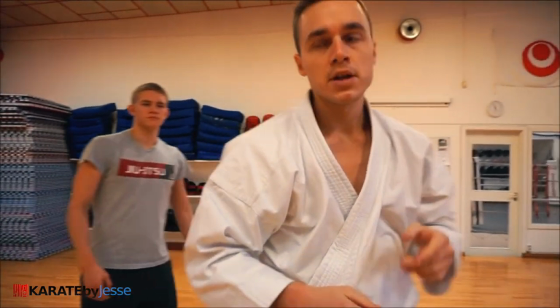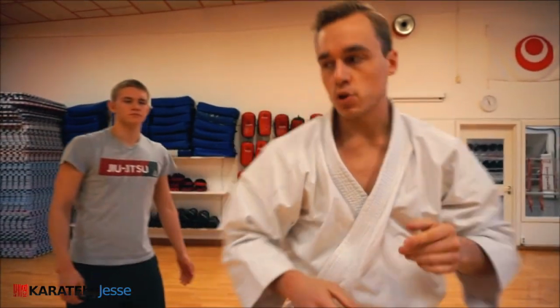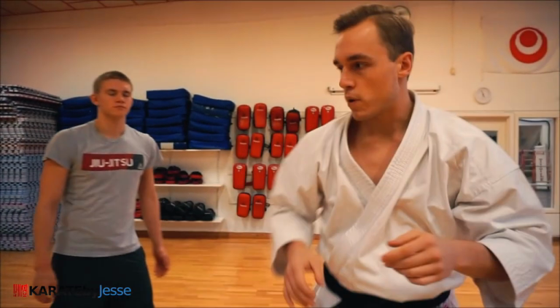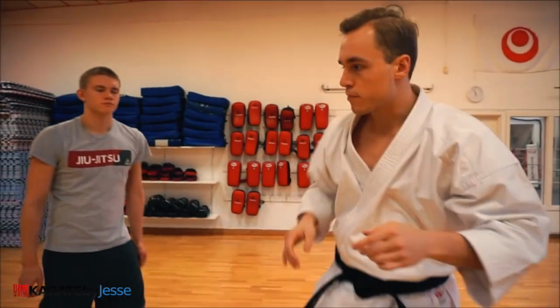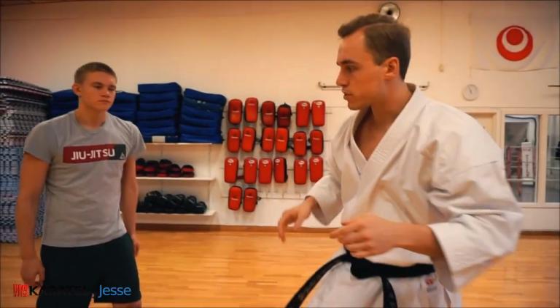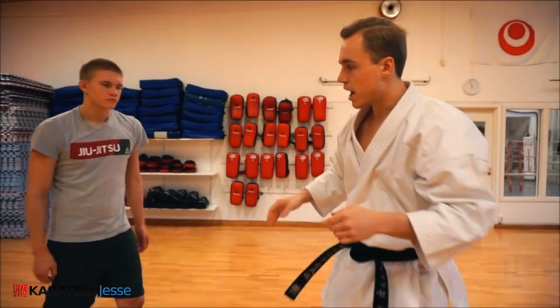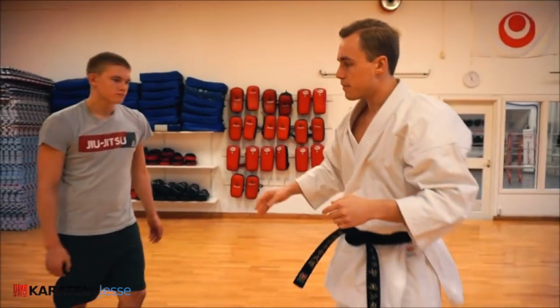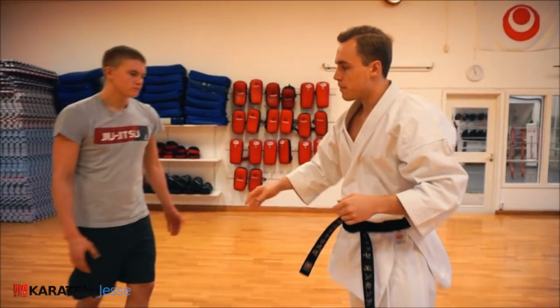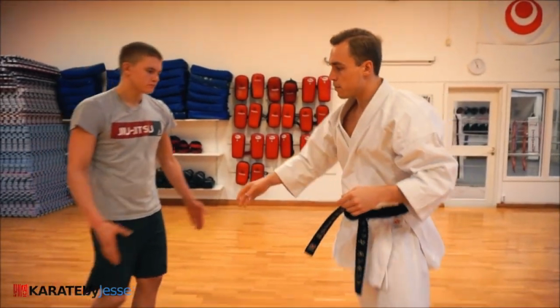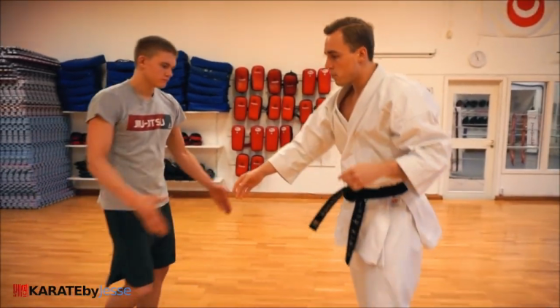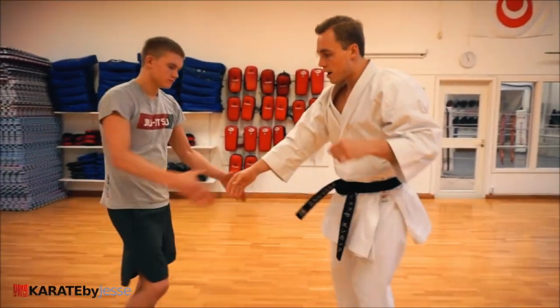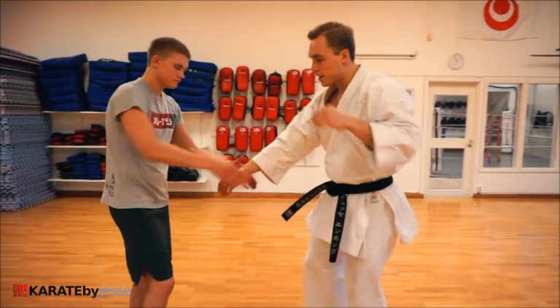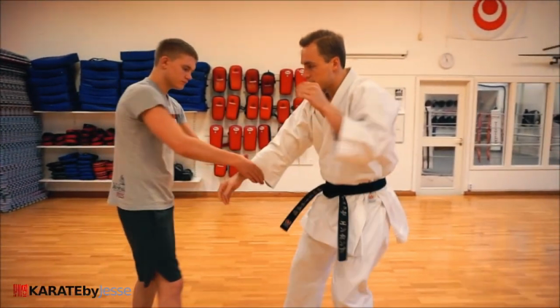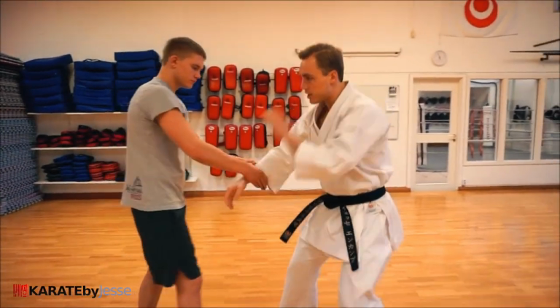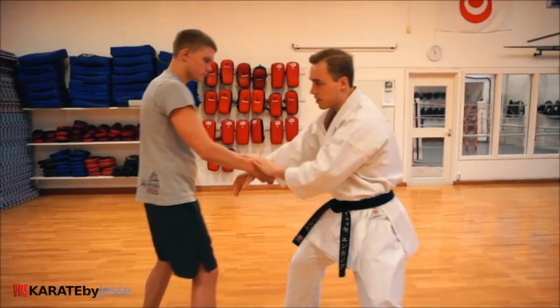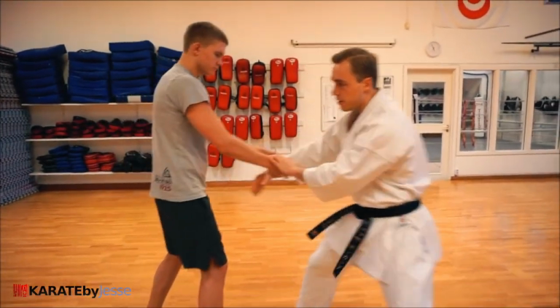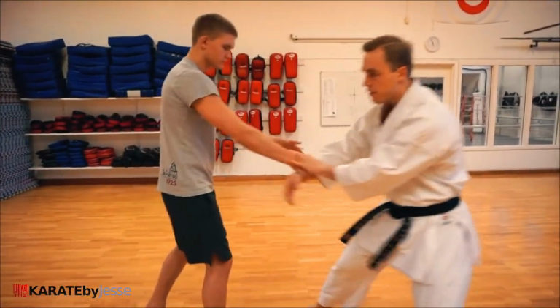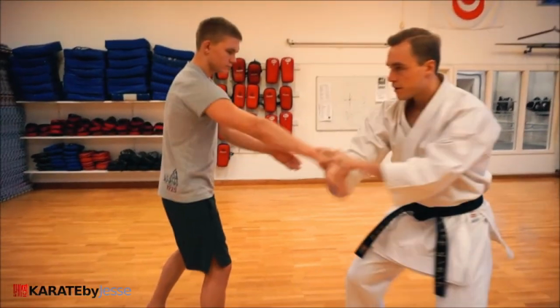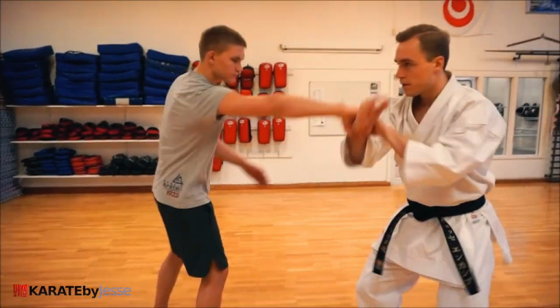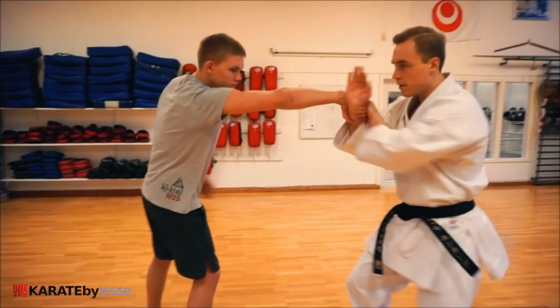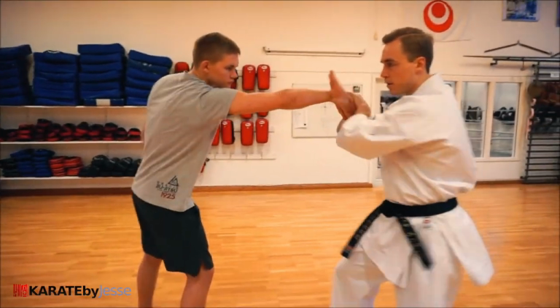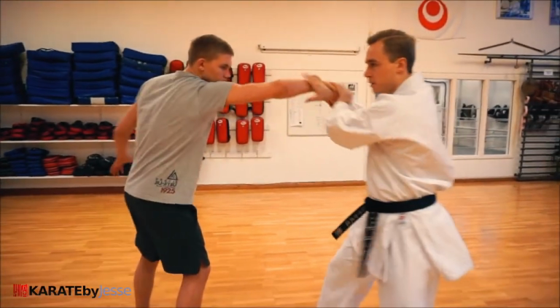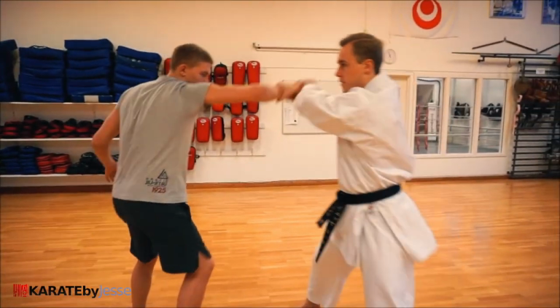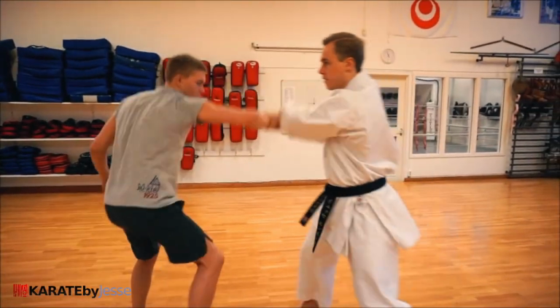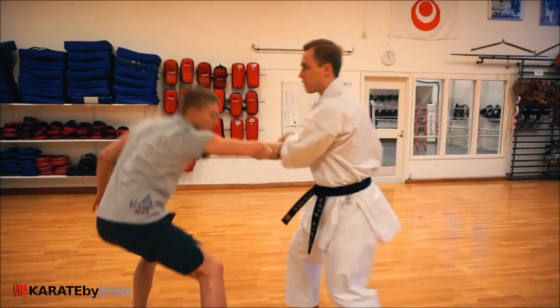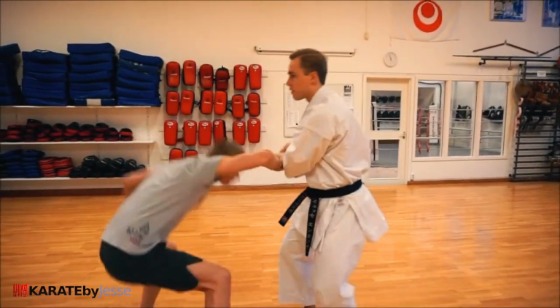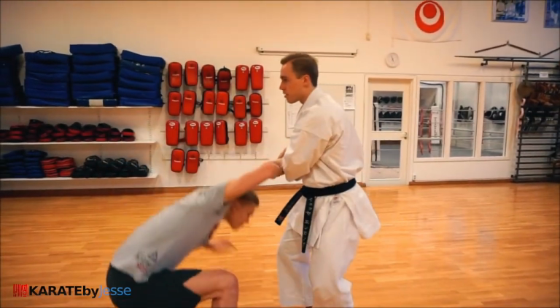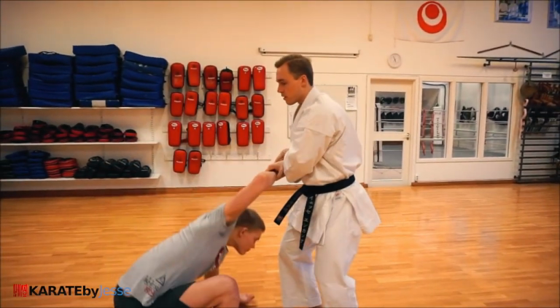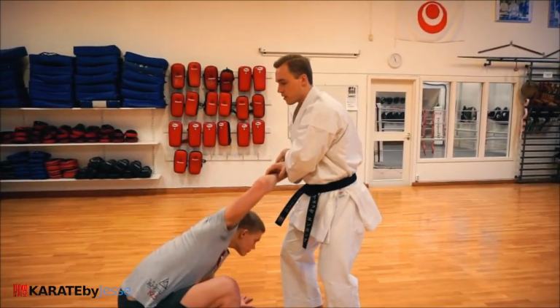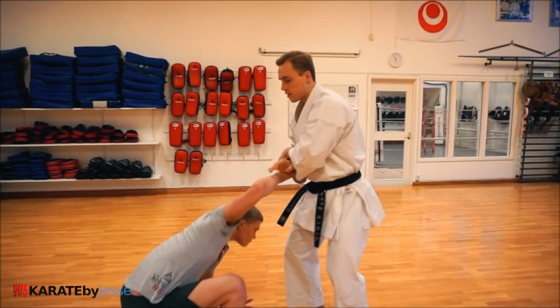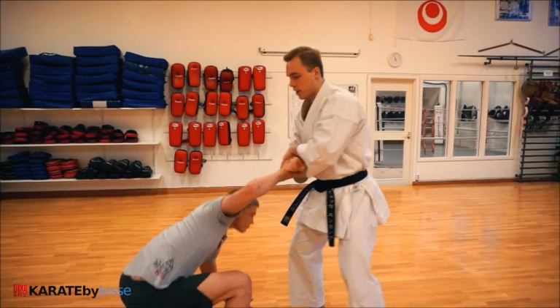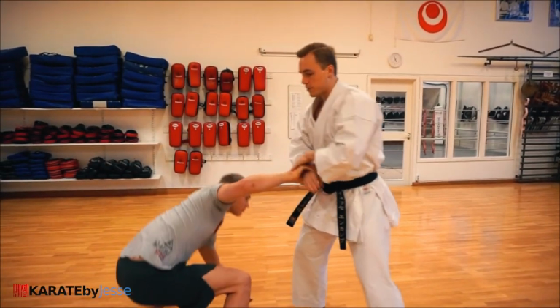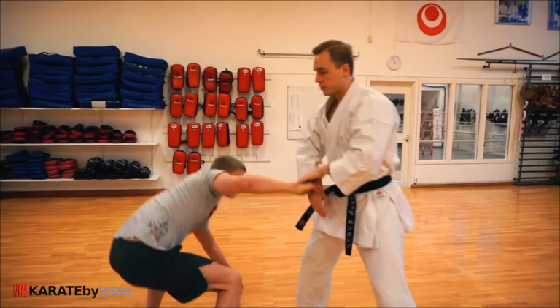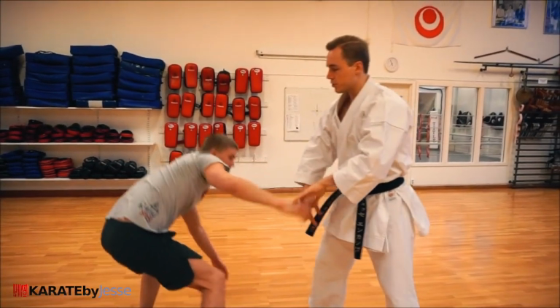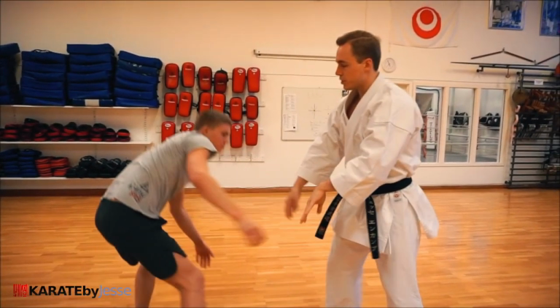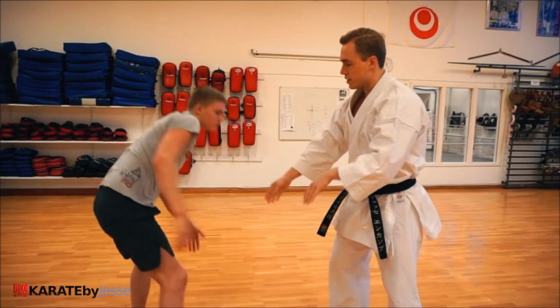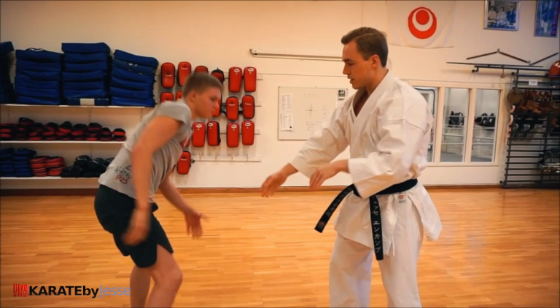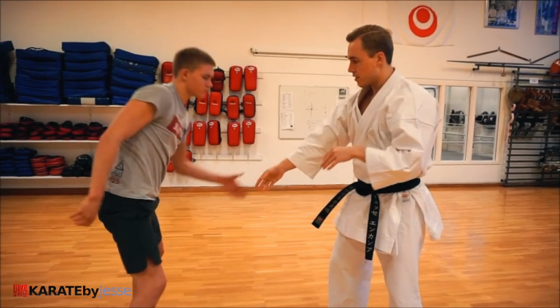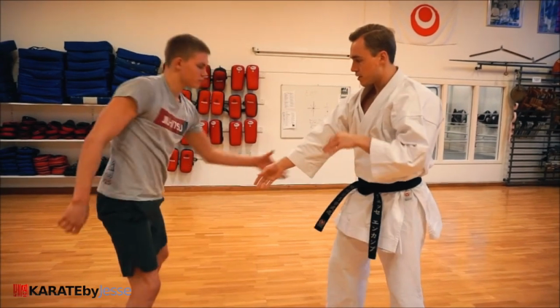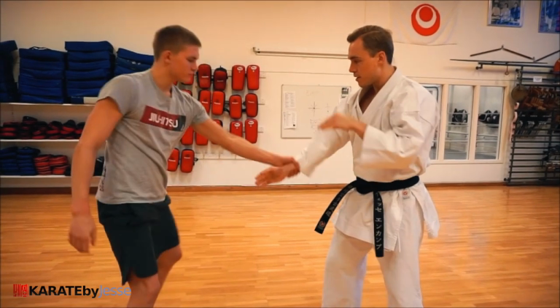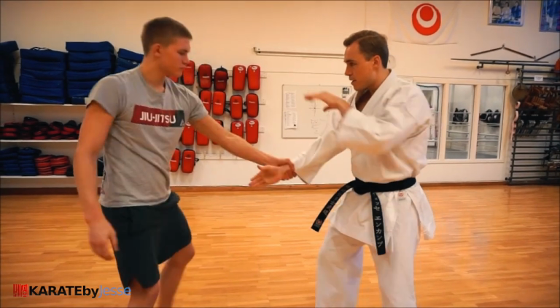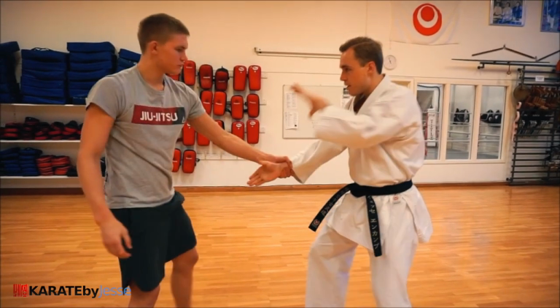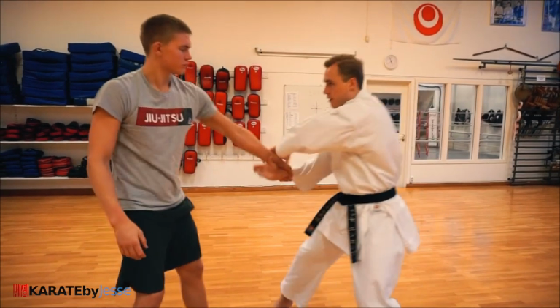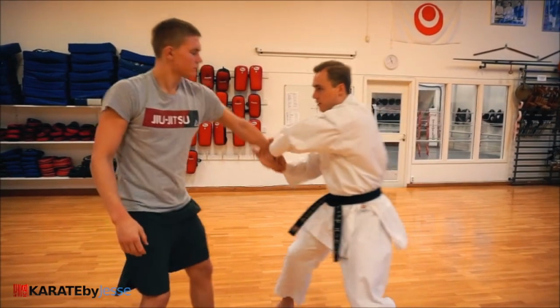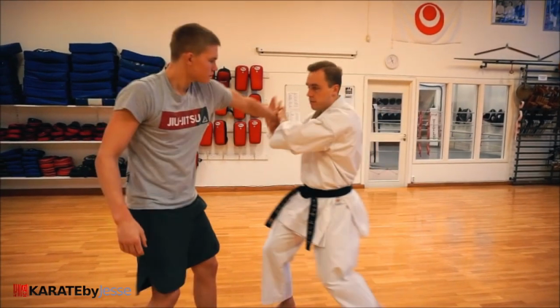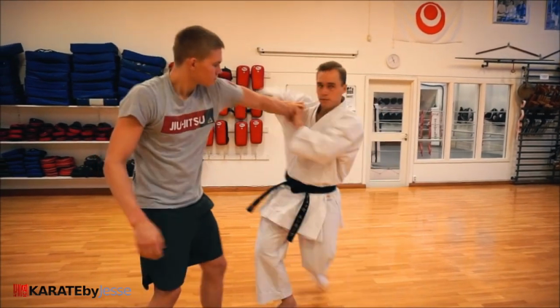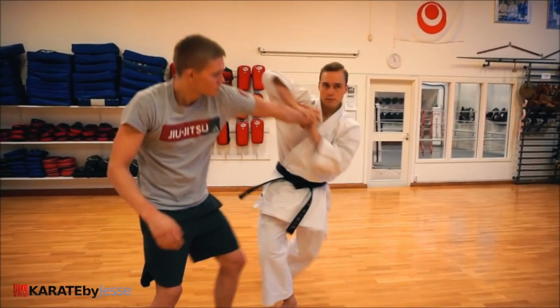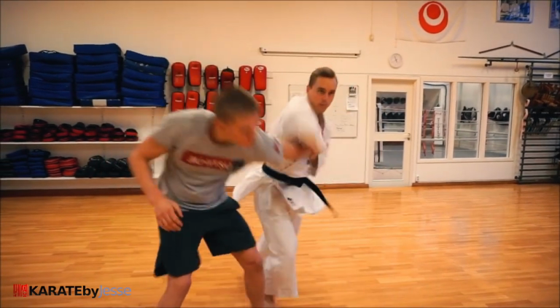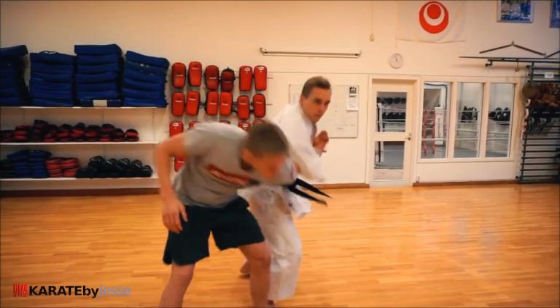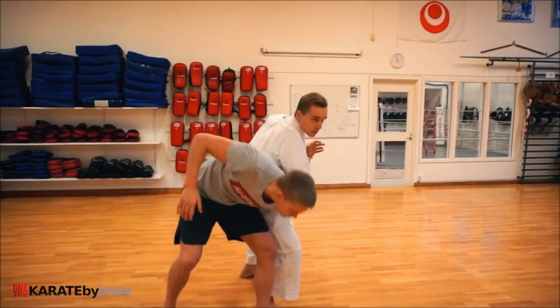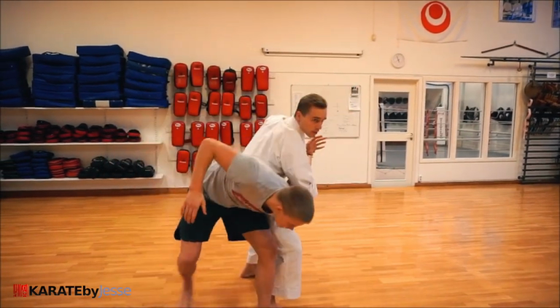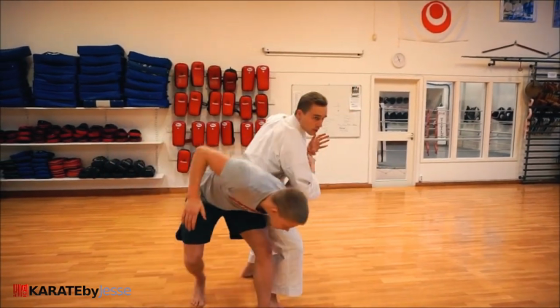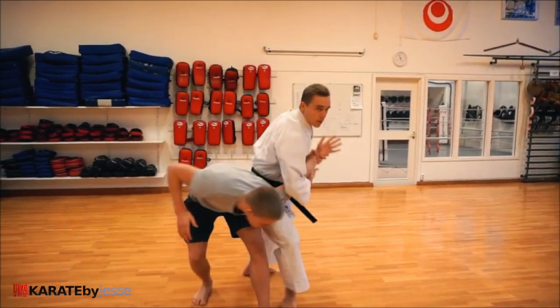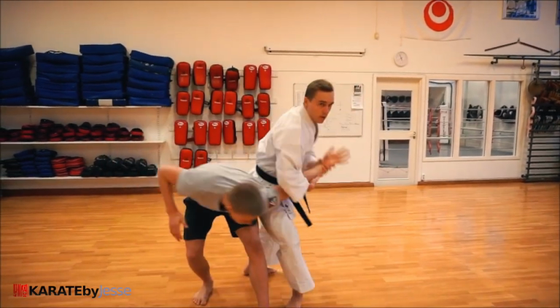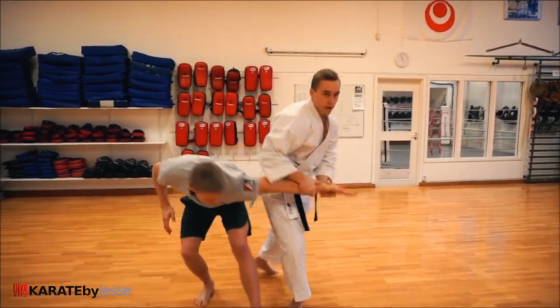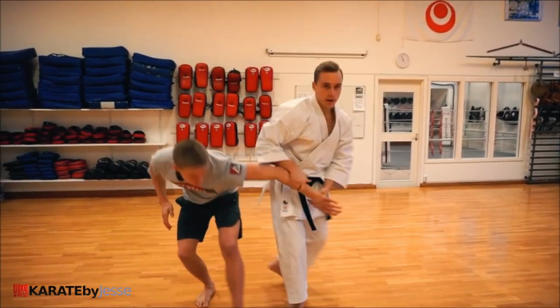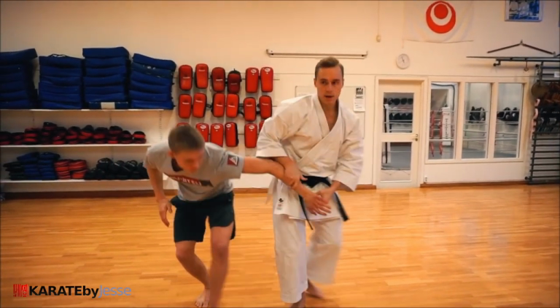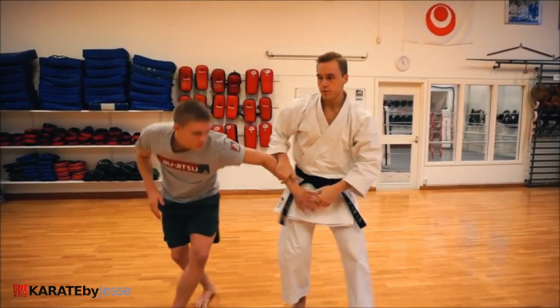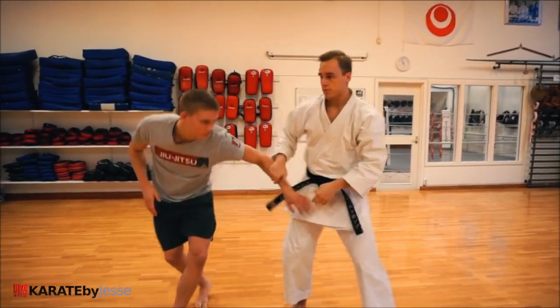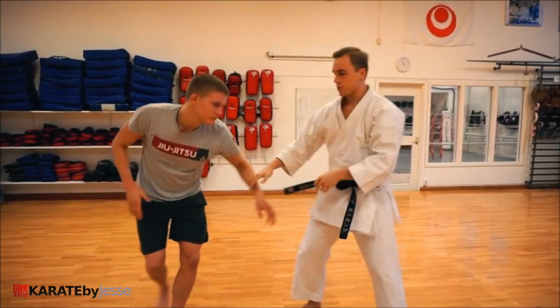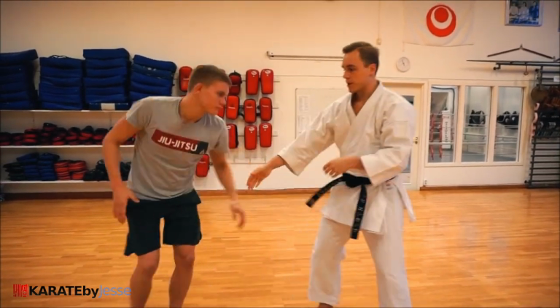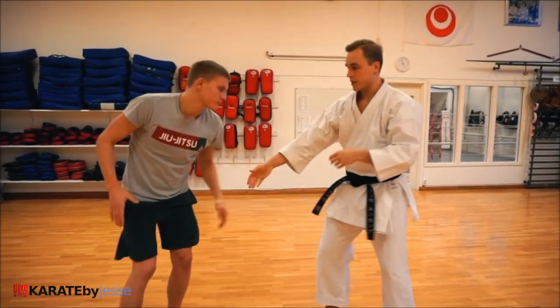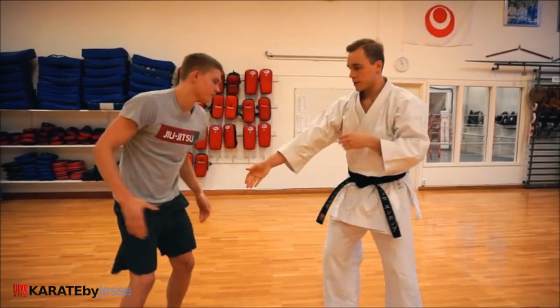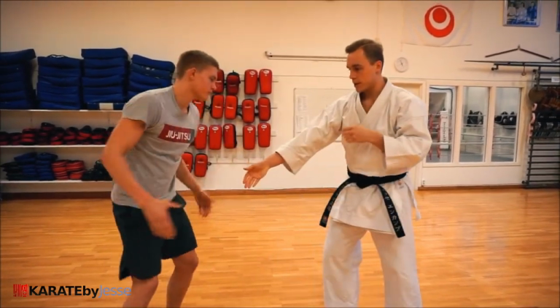So, one more time: number one is here, number two is here, and number three is here.